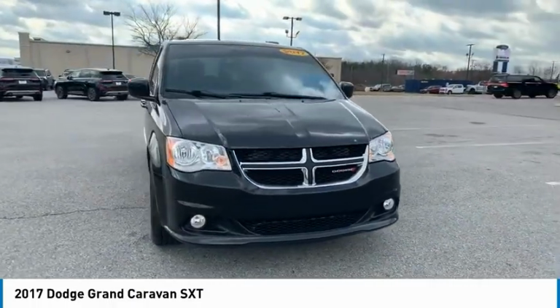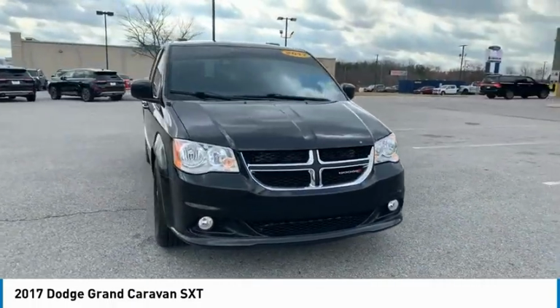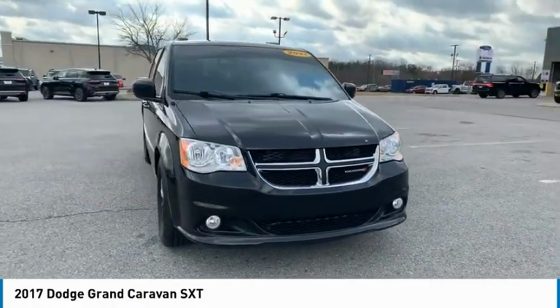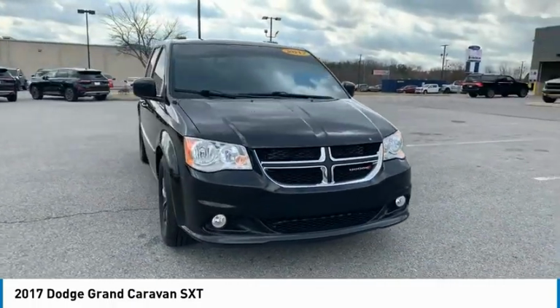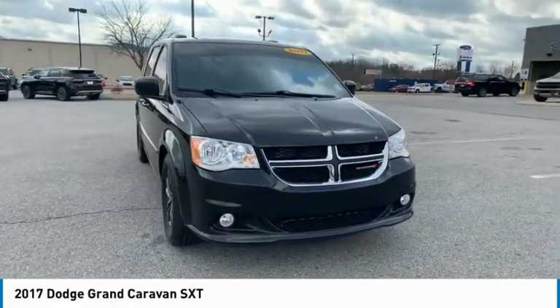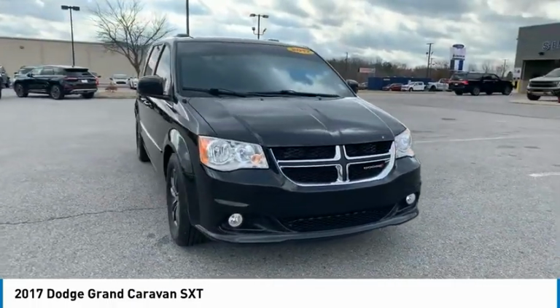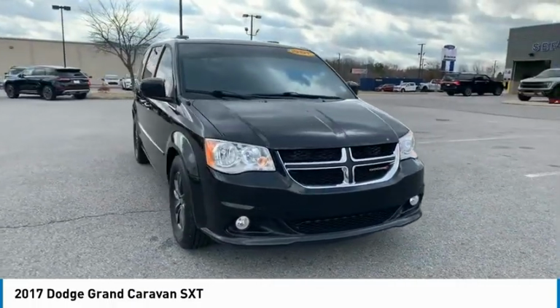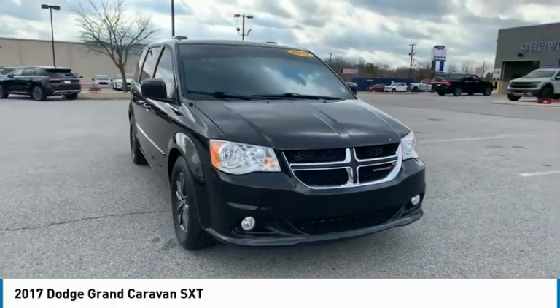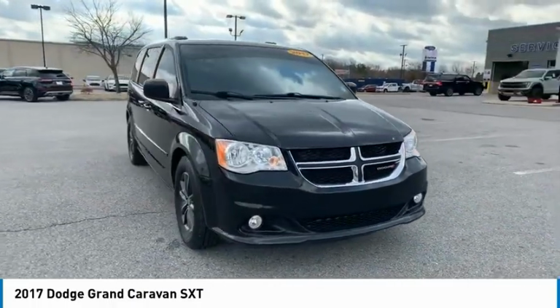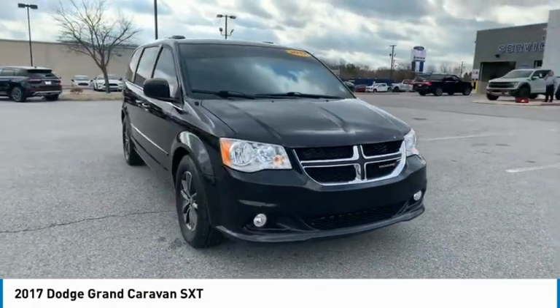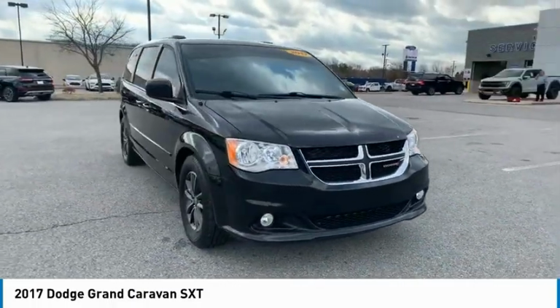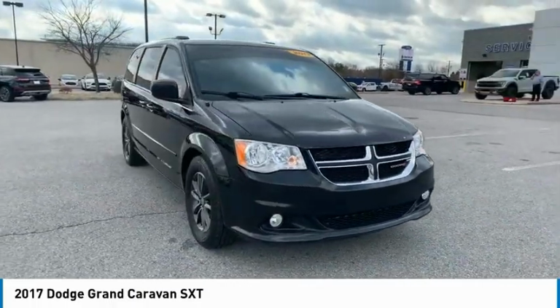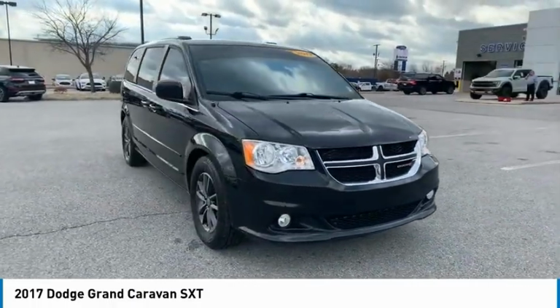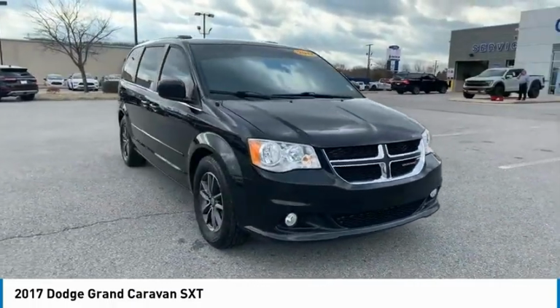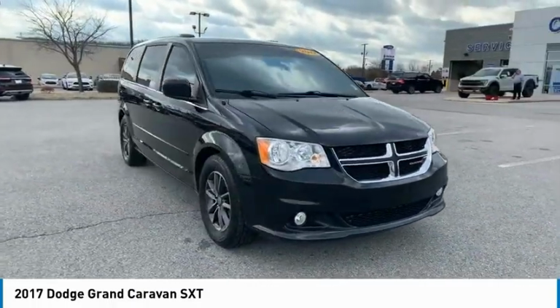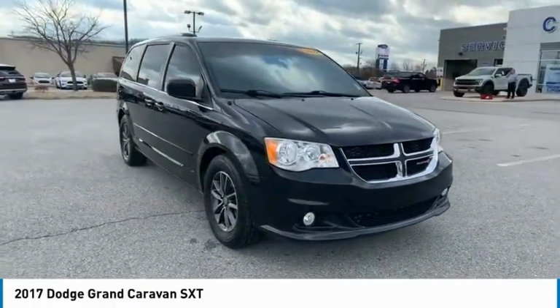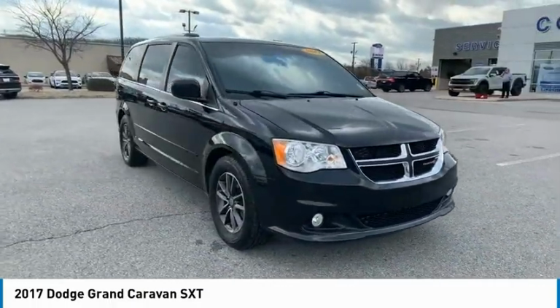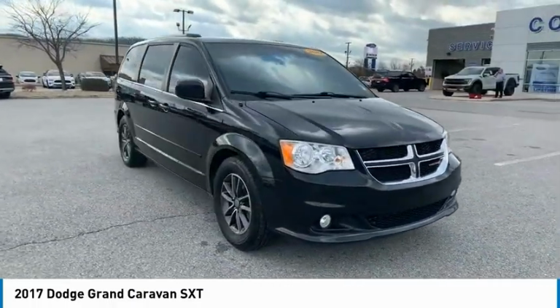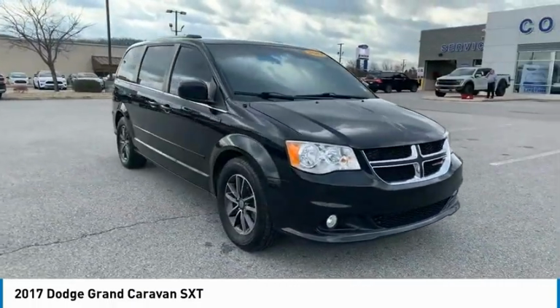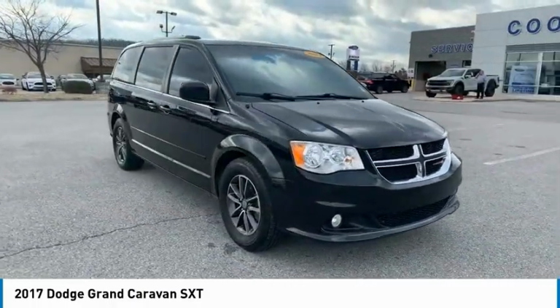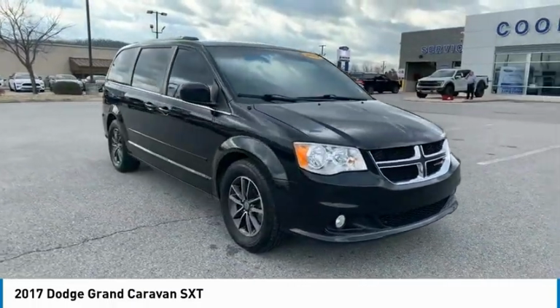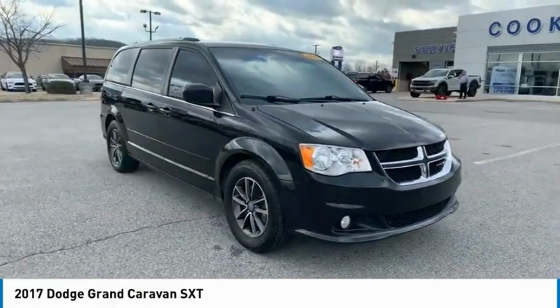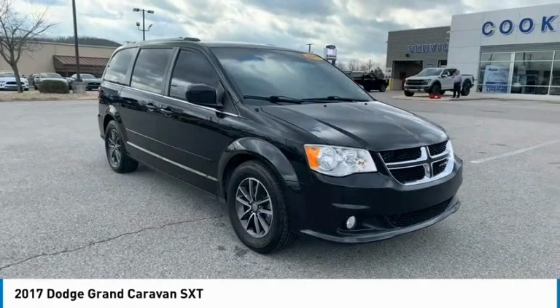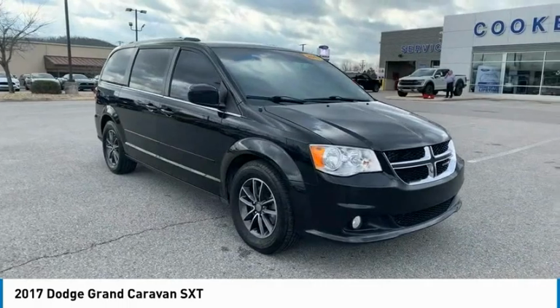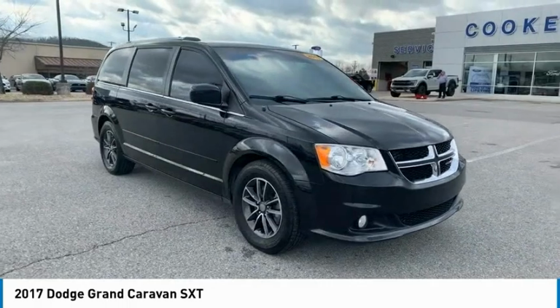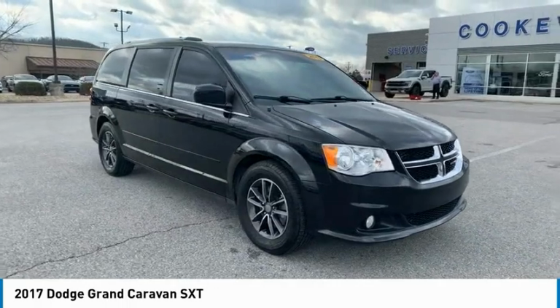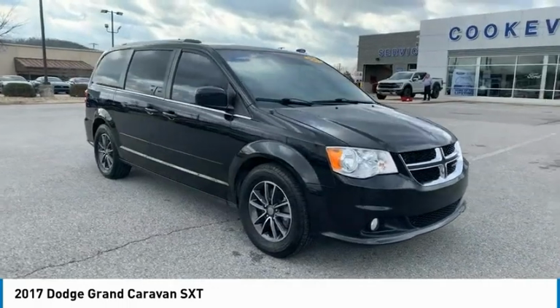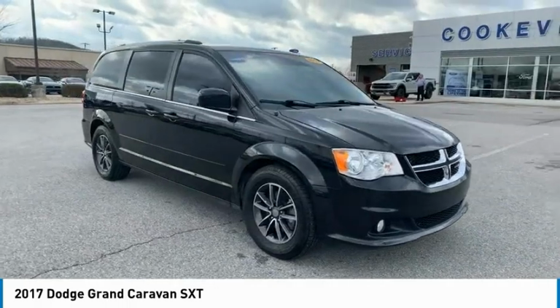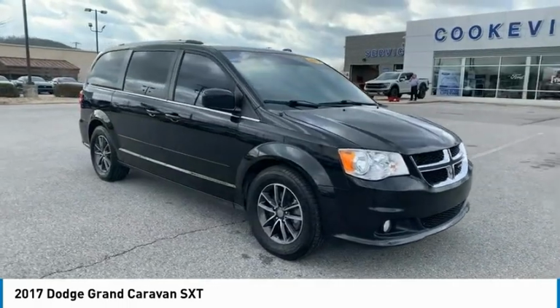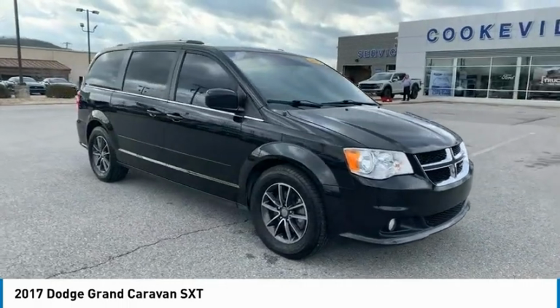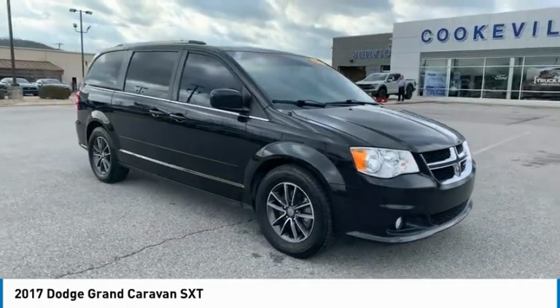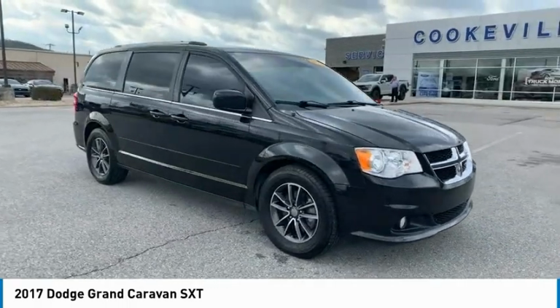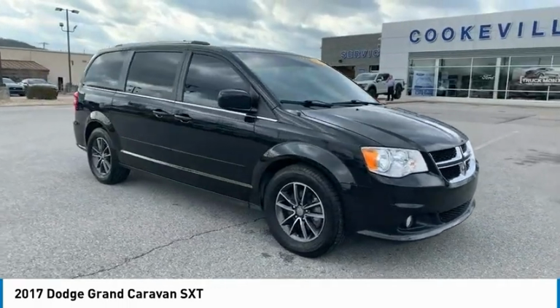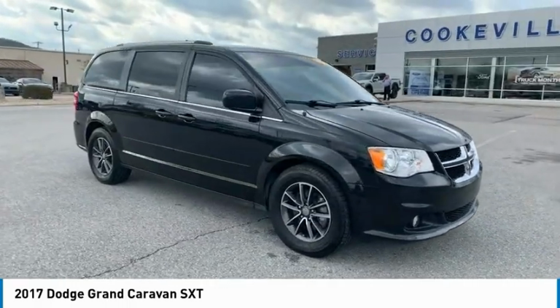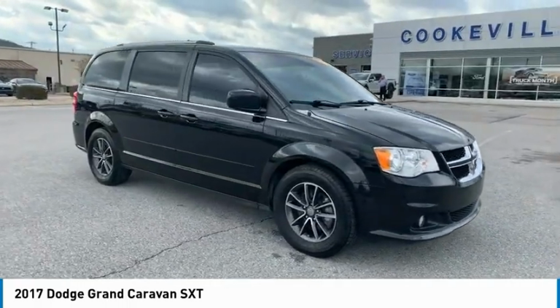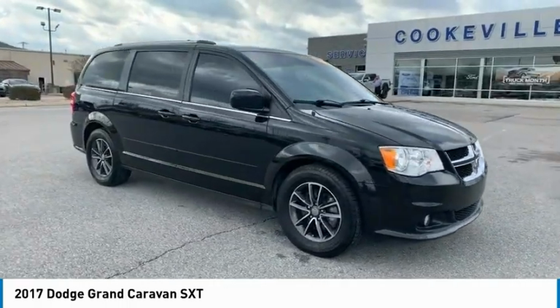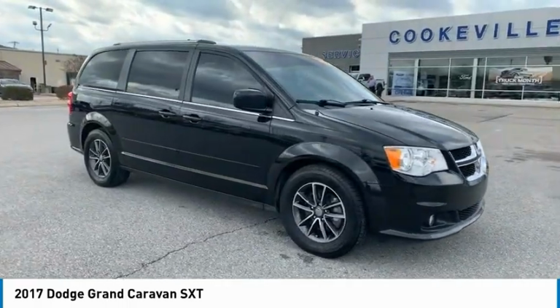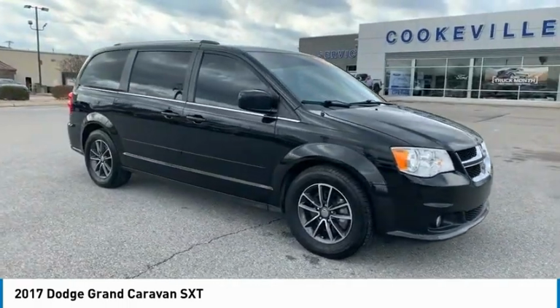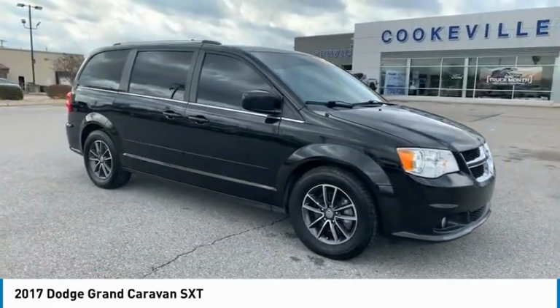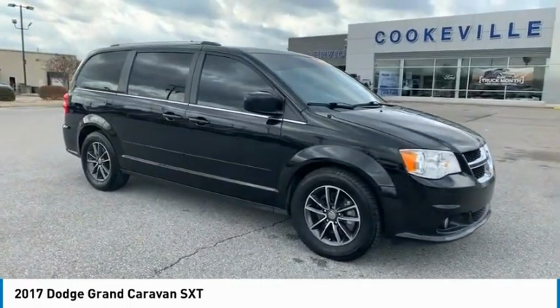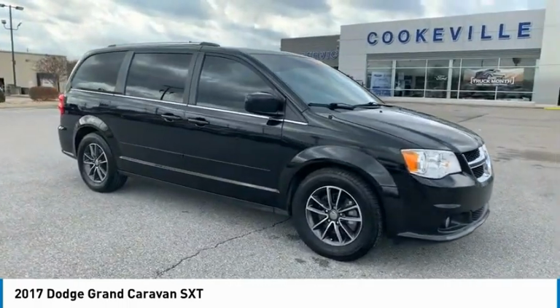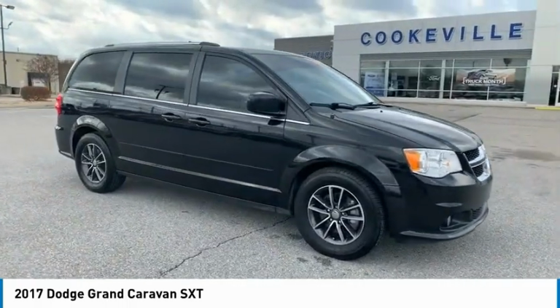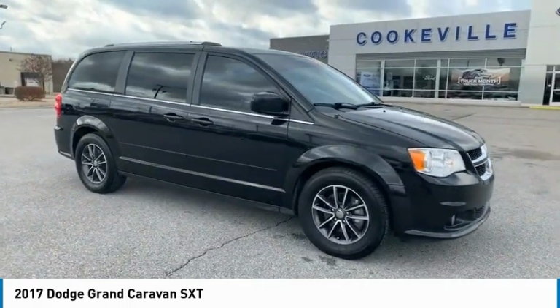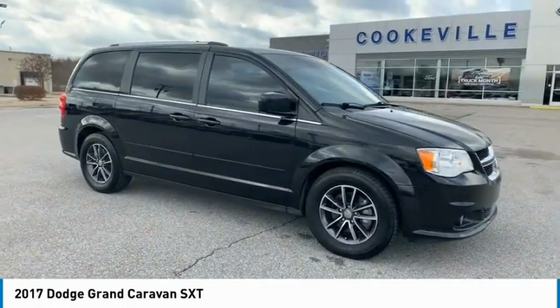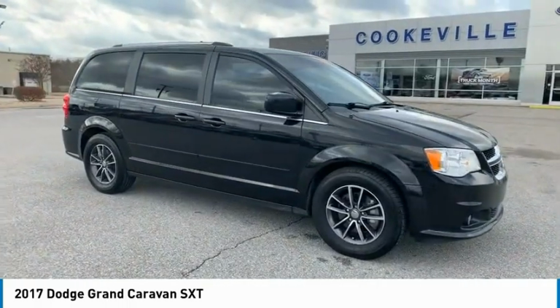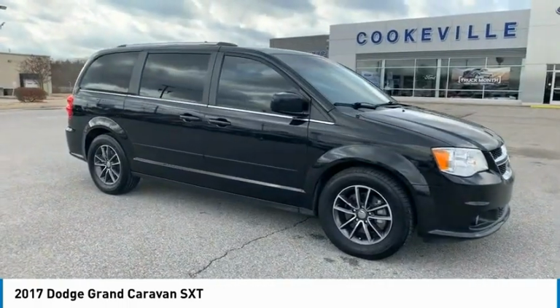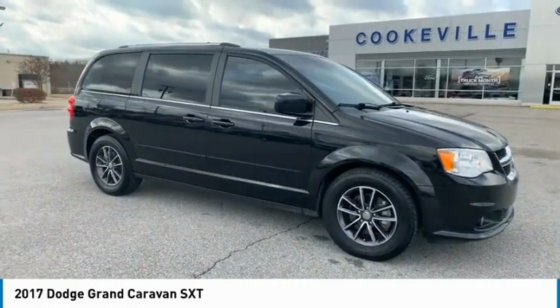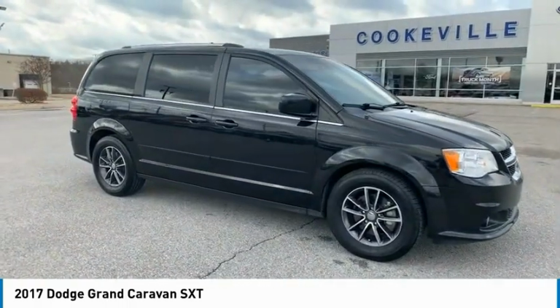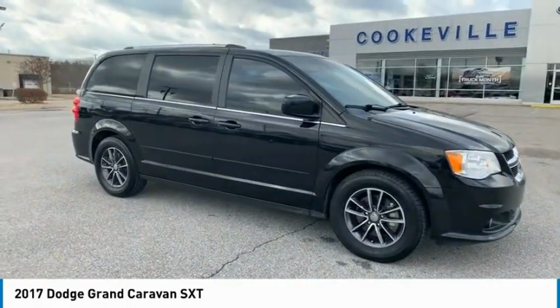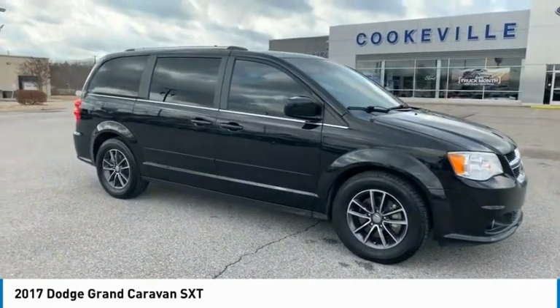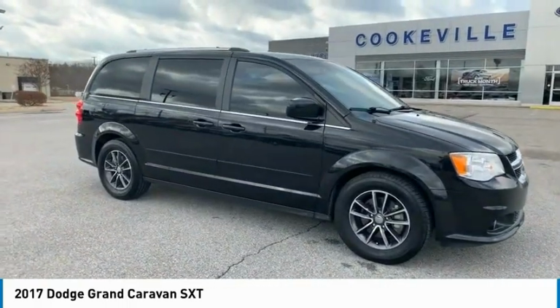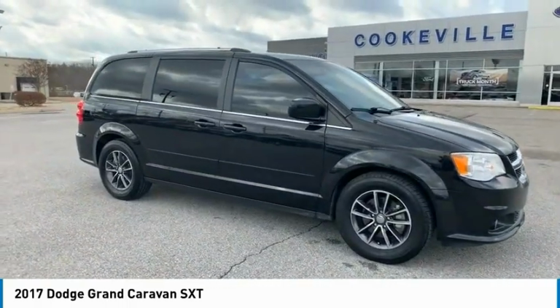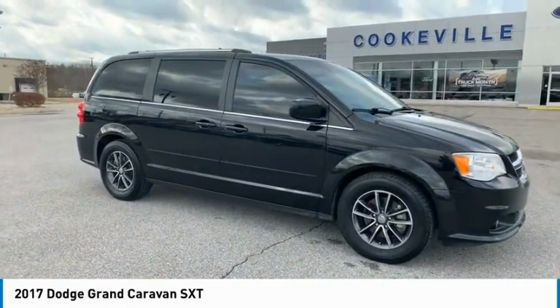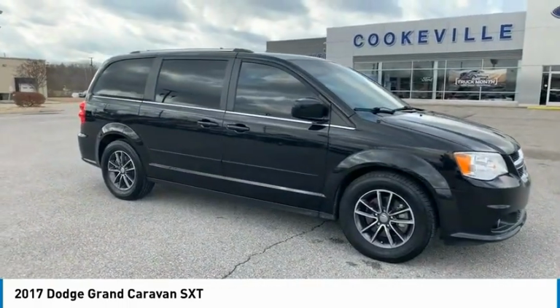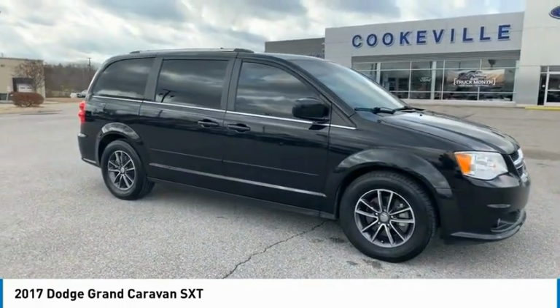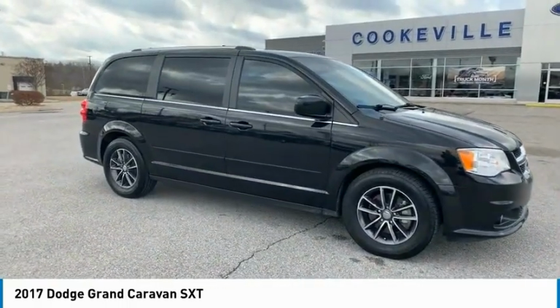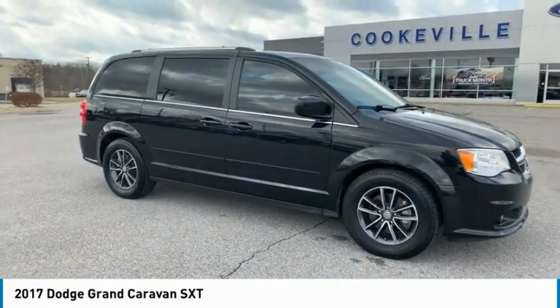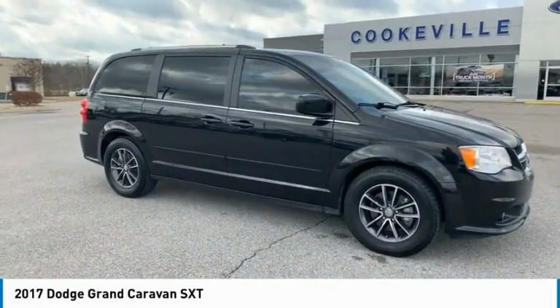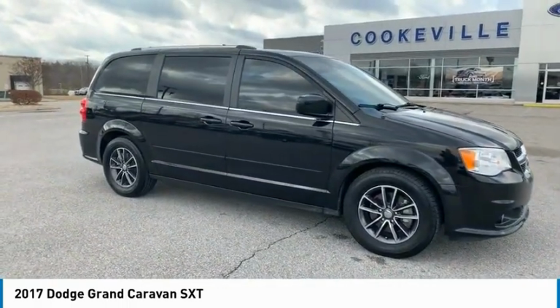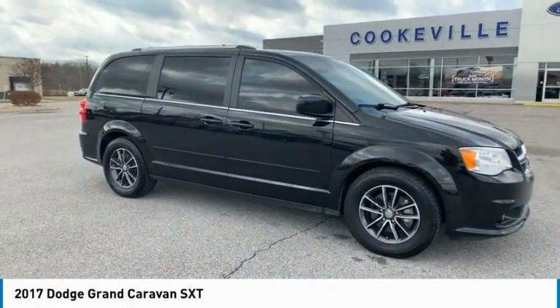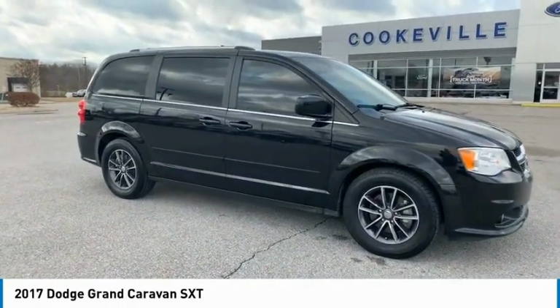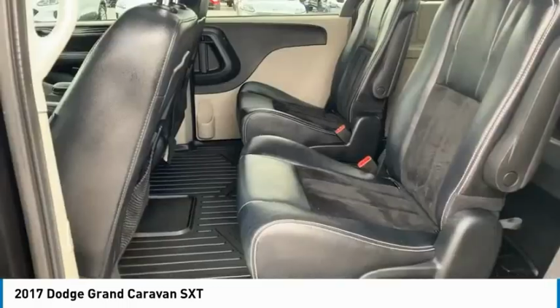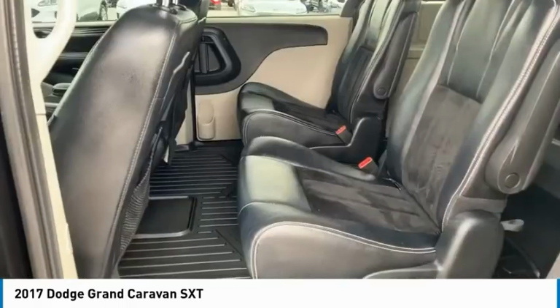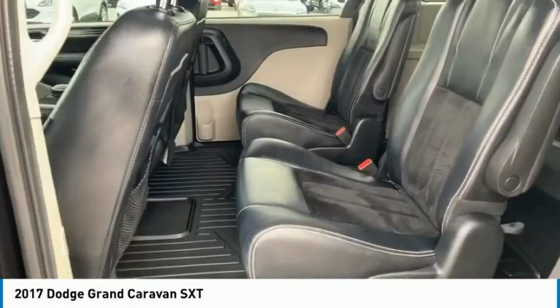Remote keyless entry, remote trunk release, FWD, mirror memory, and cruise control.